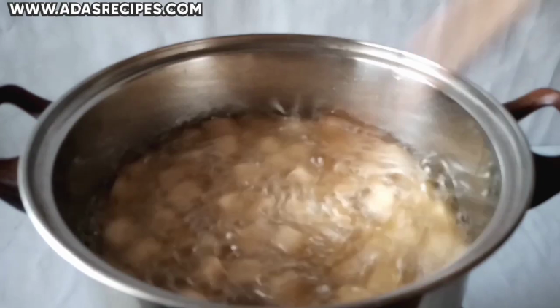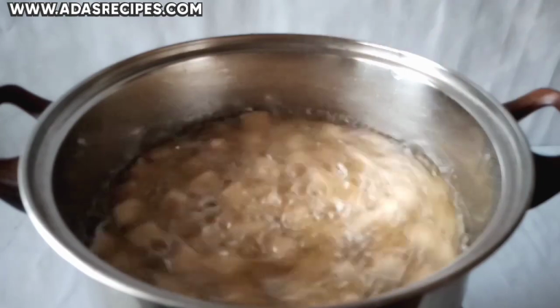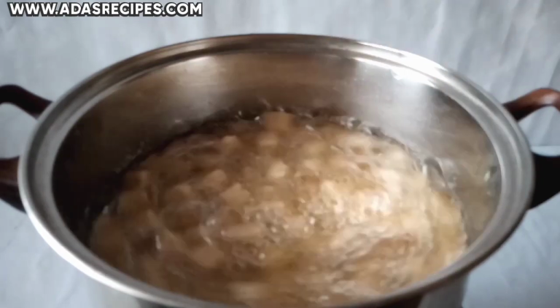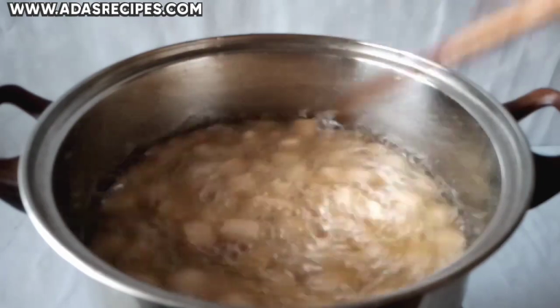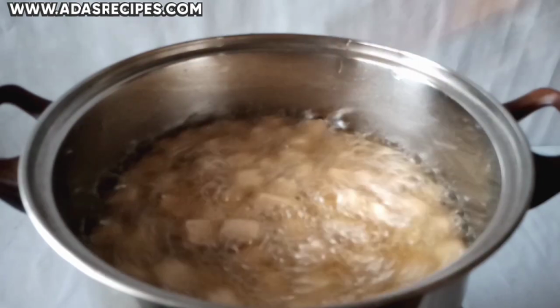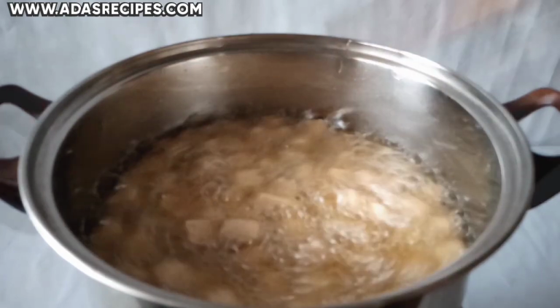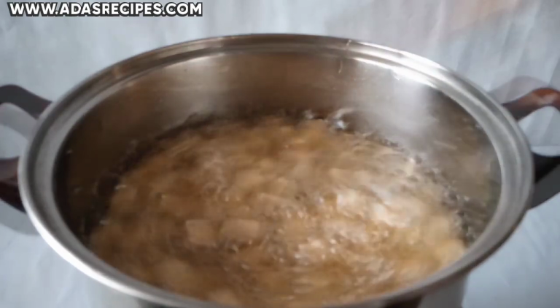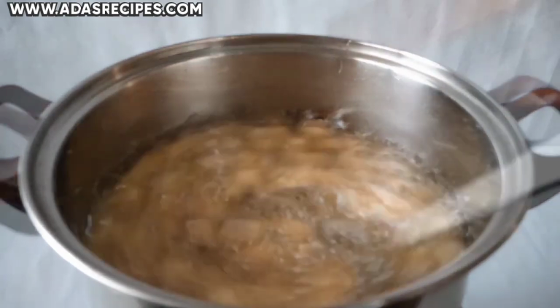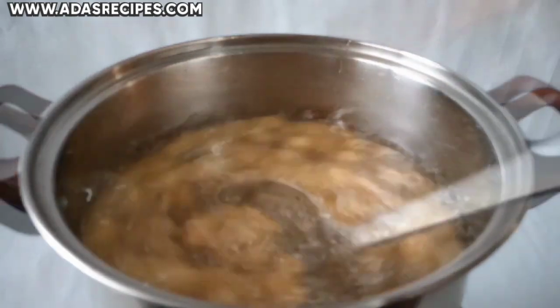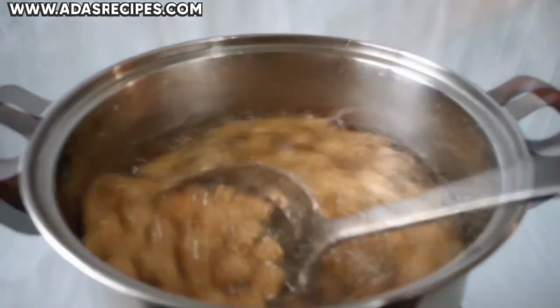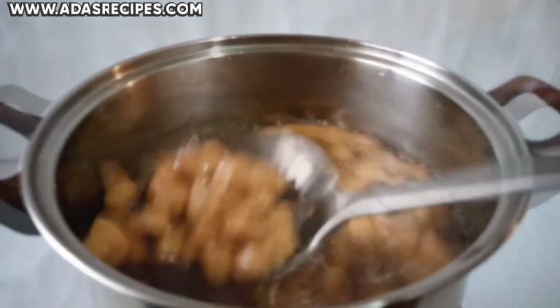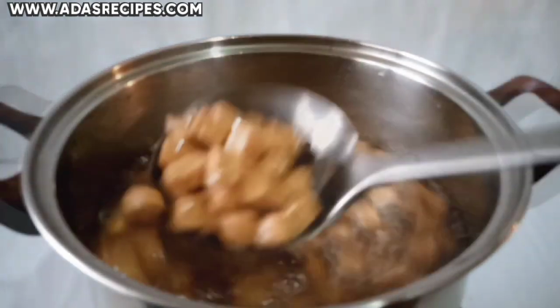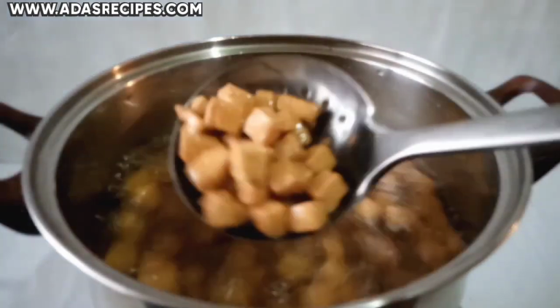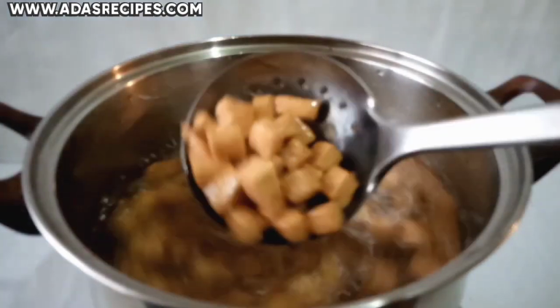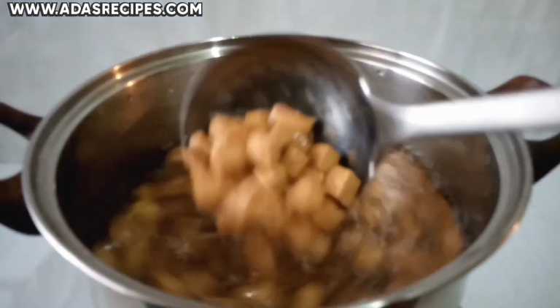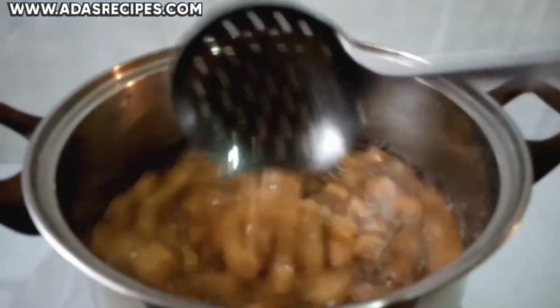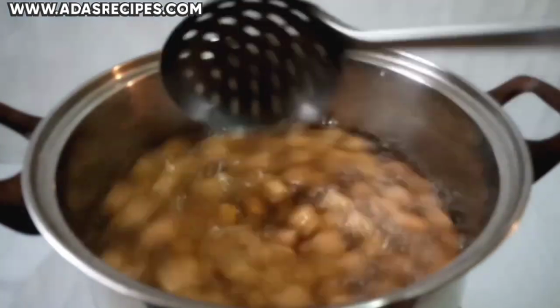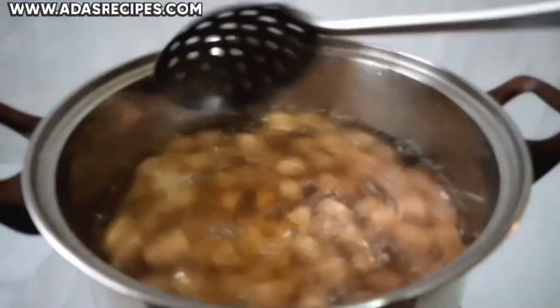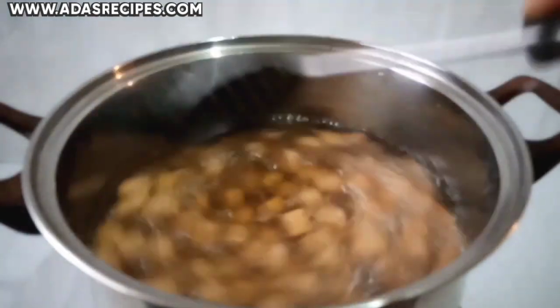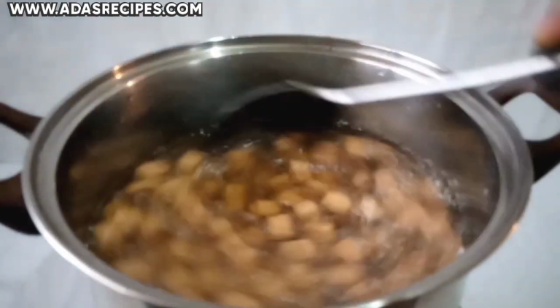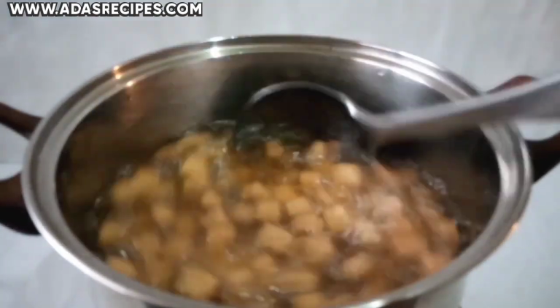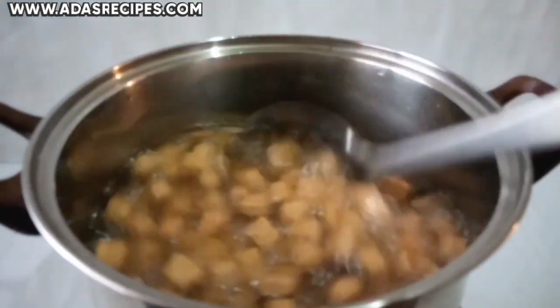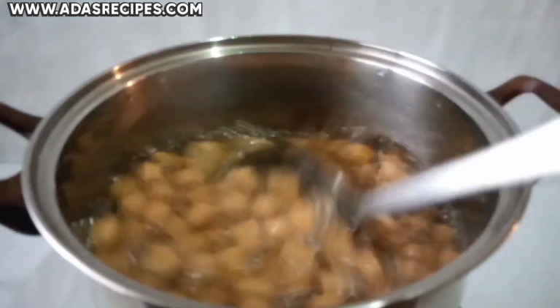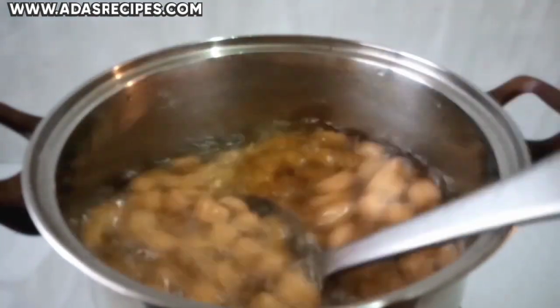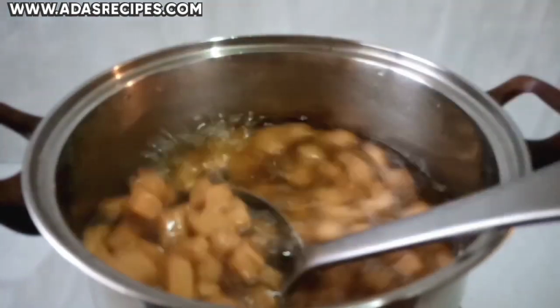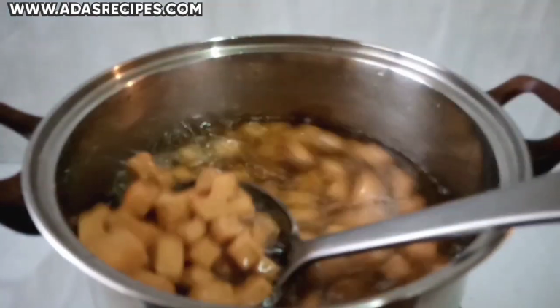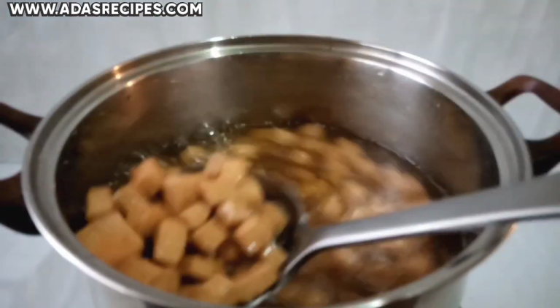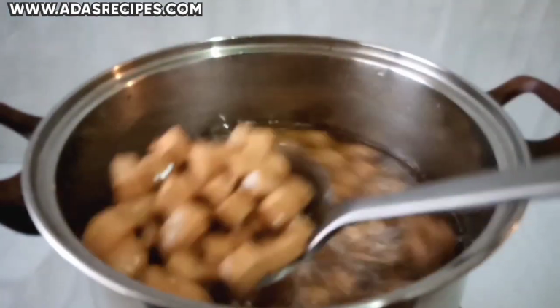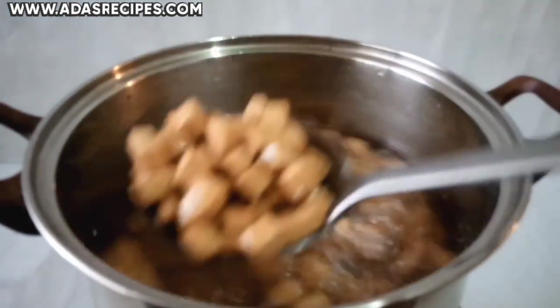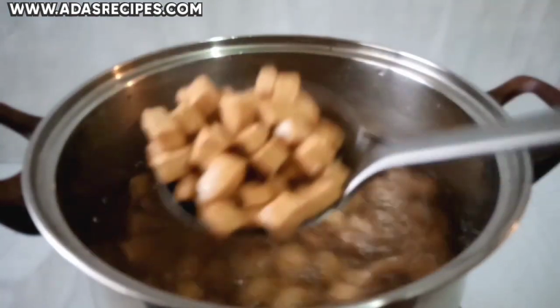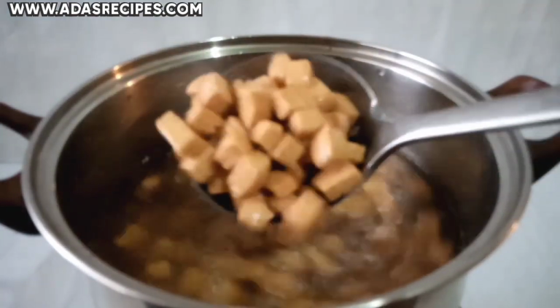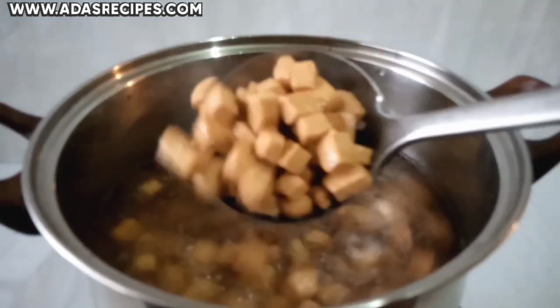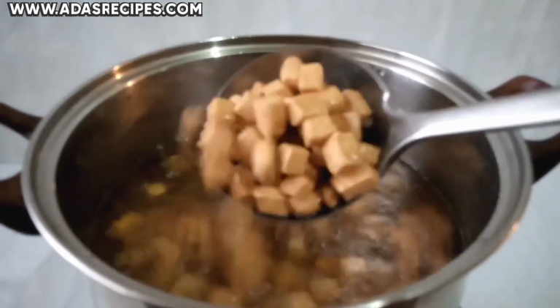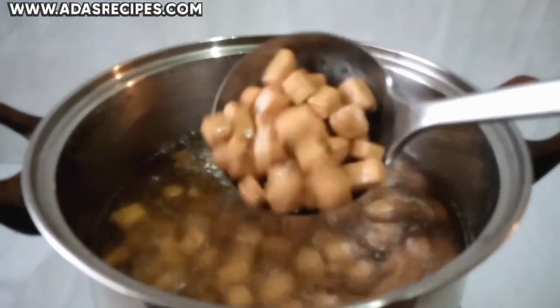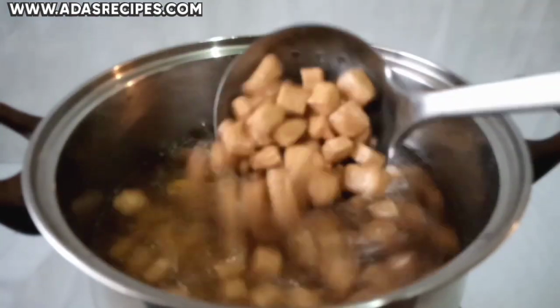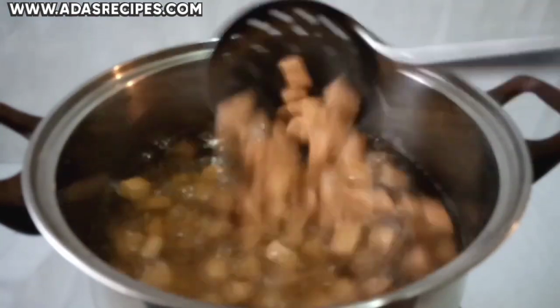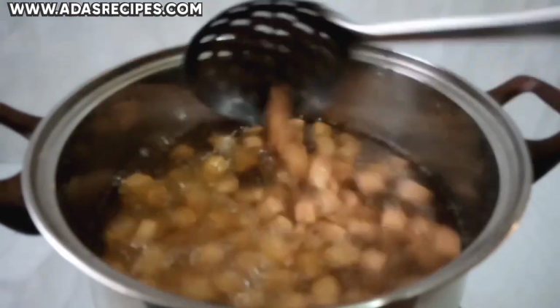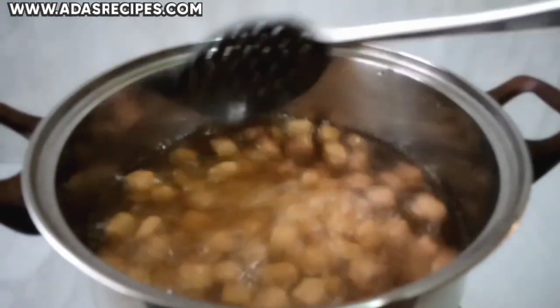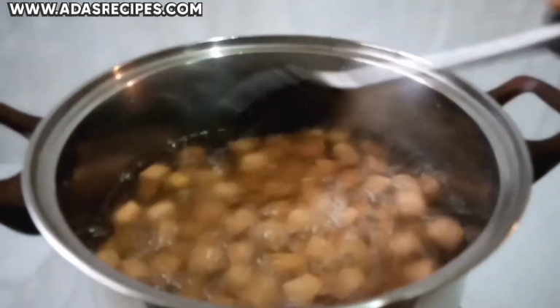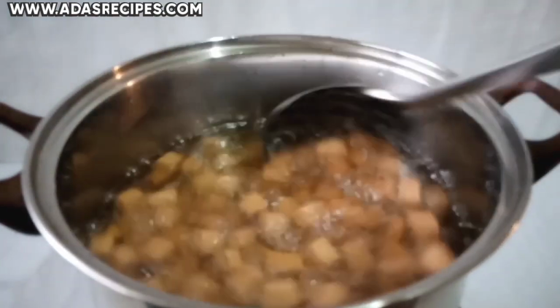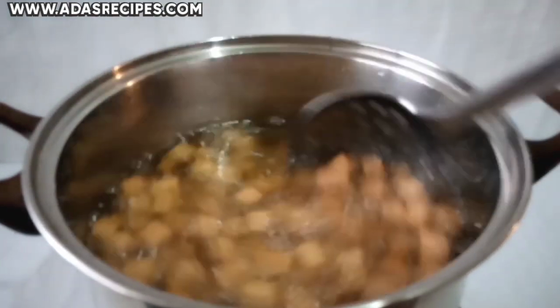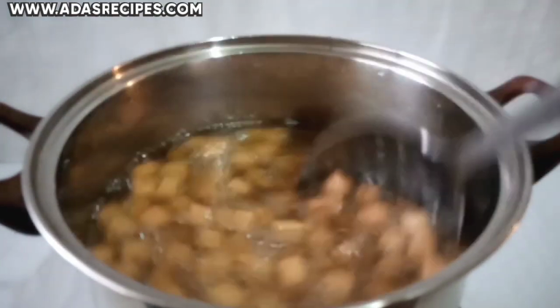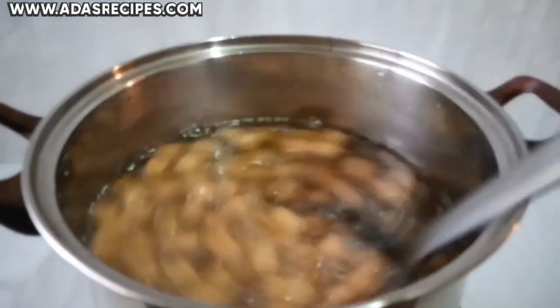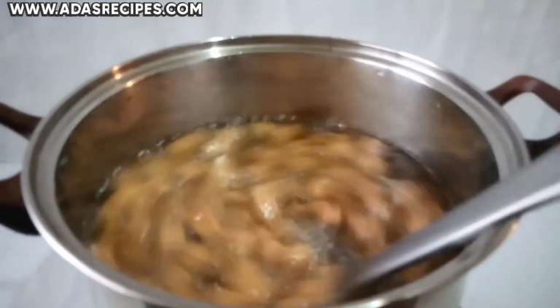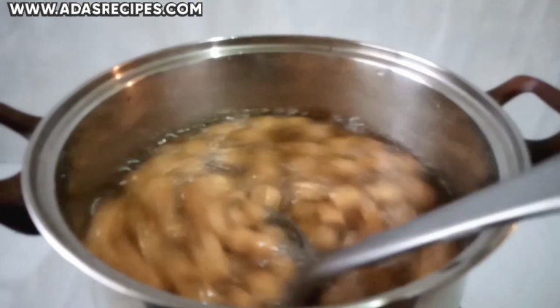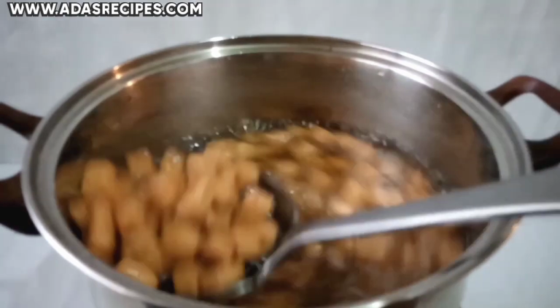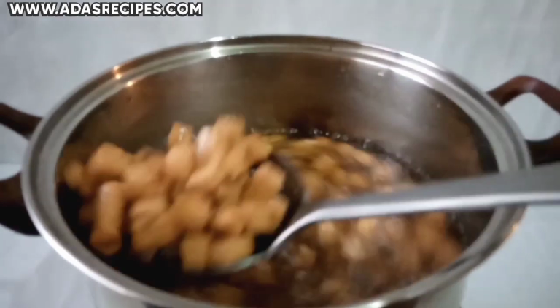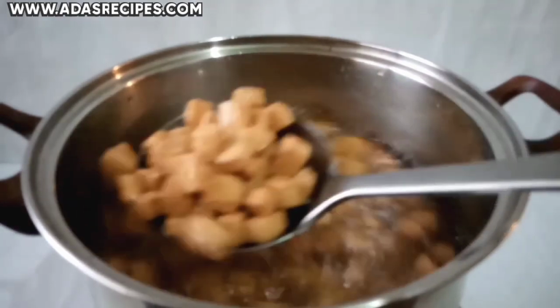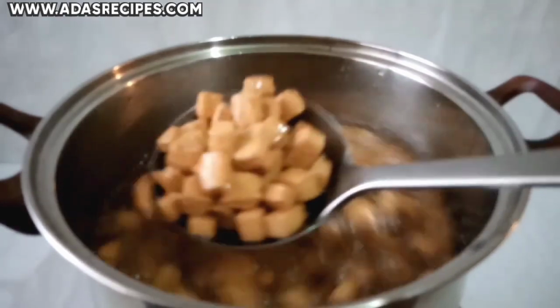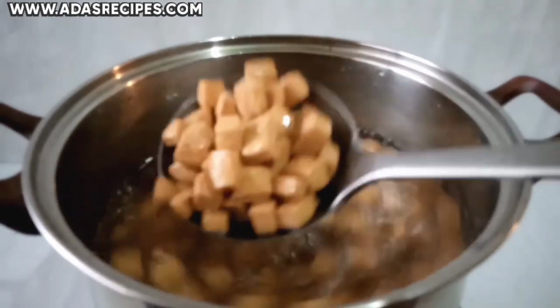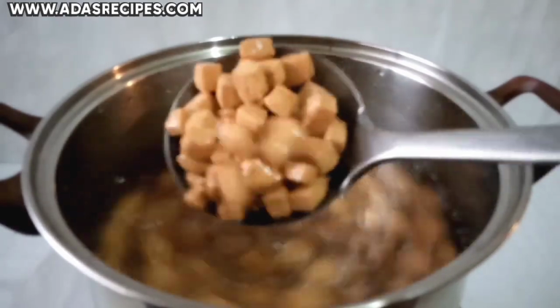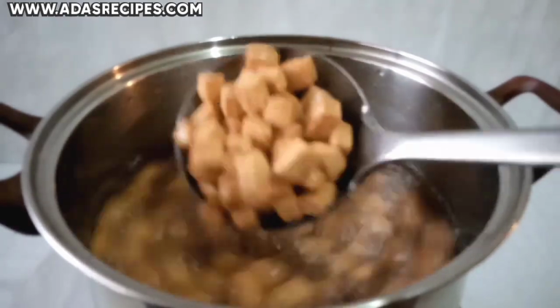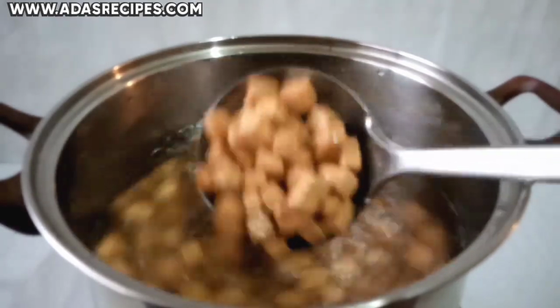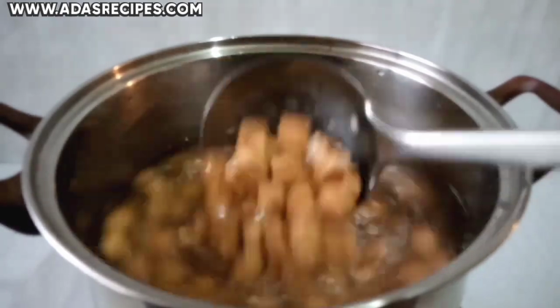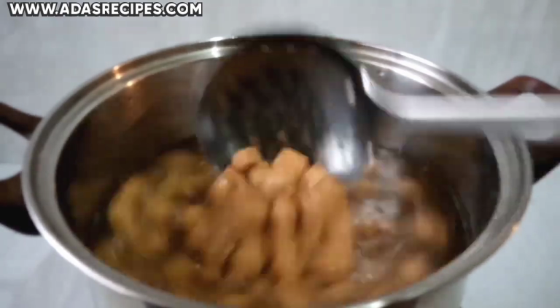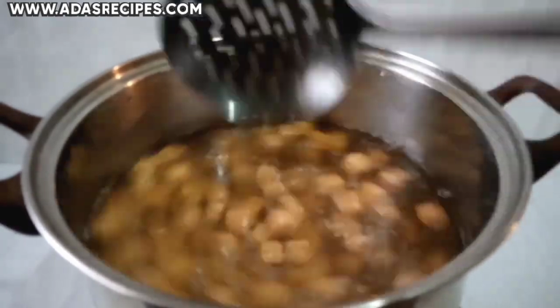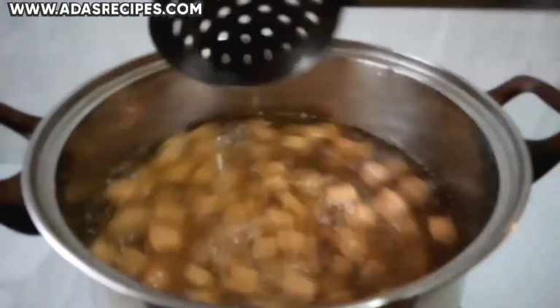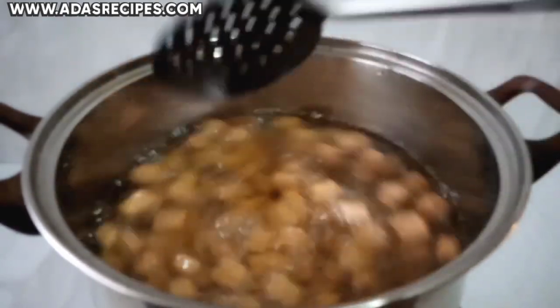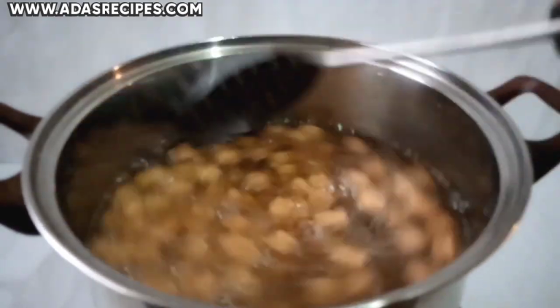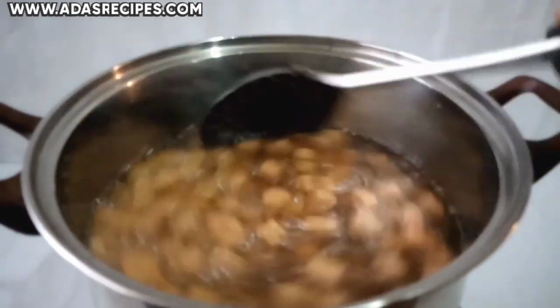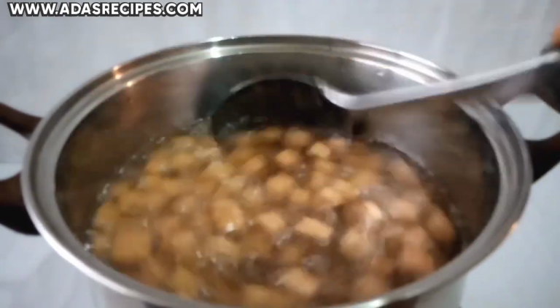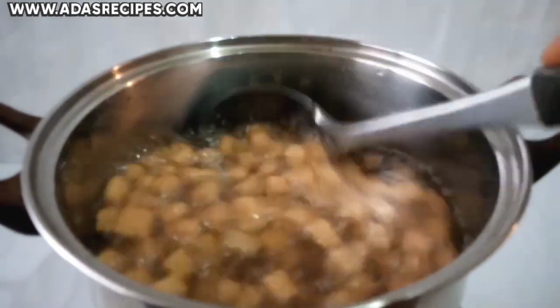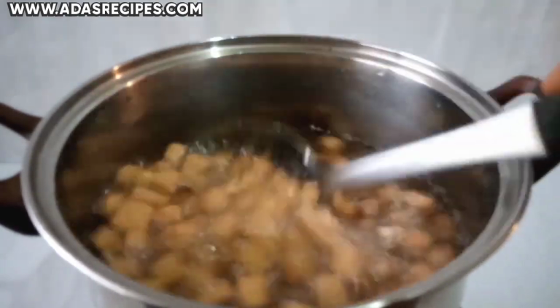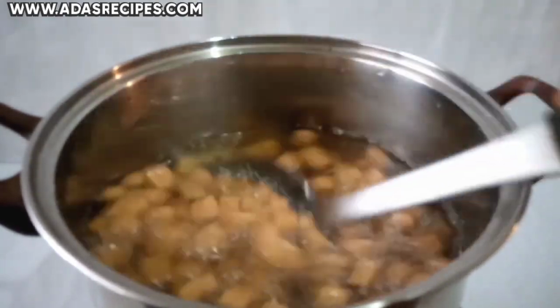Stir at intervals. It's done when it's golden brown.